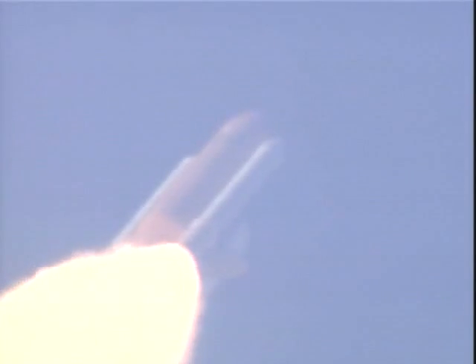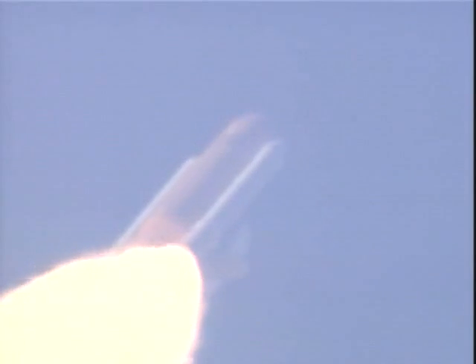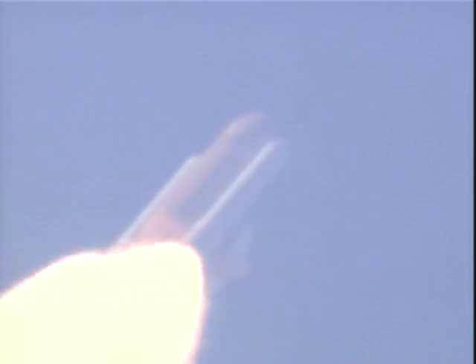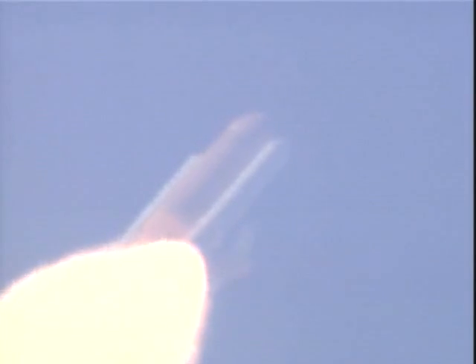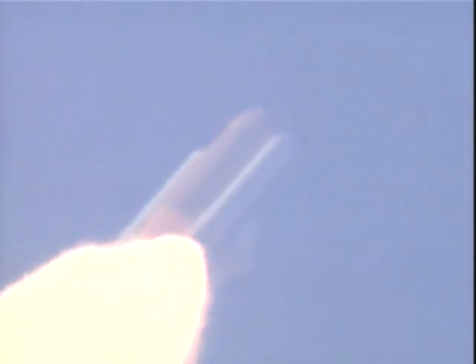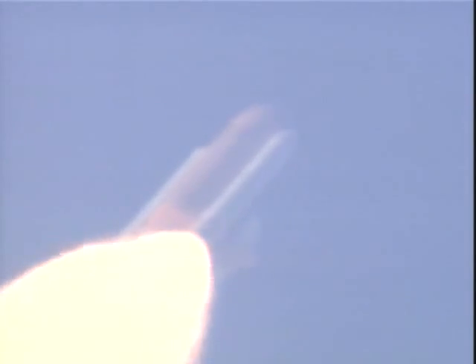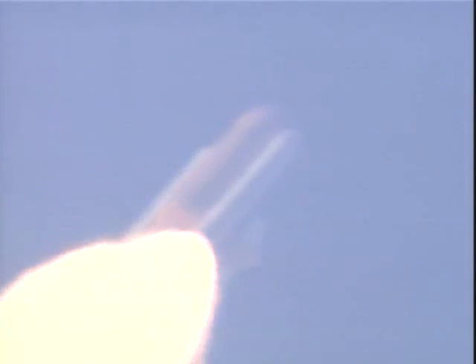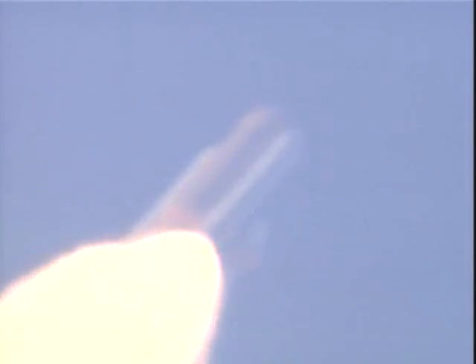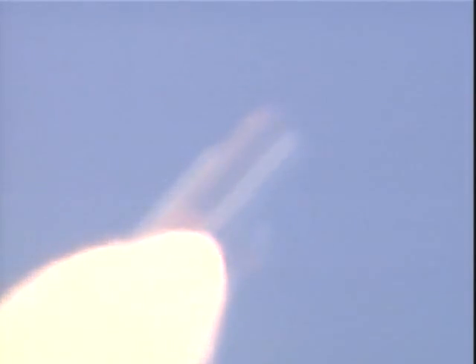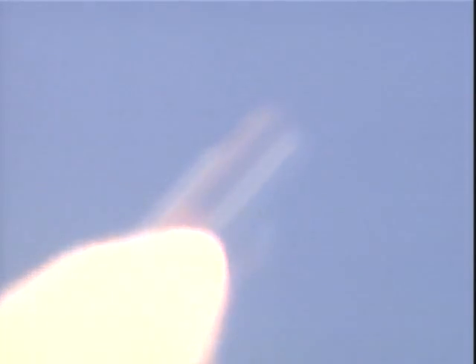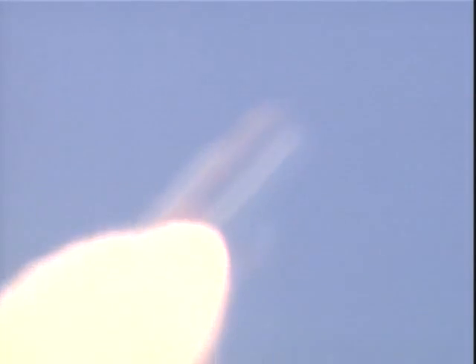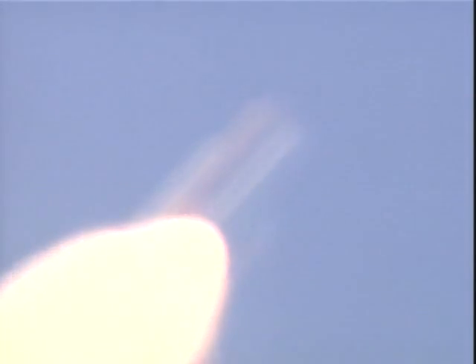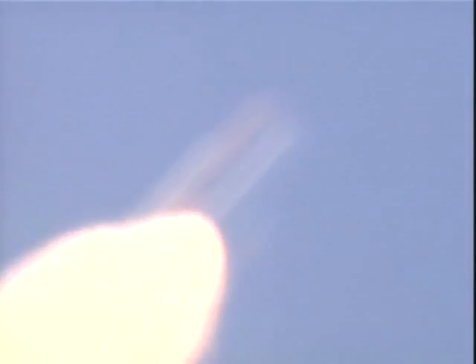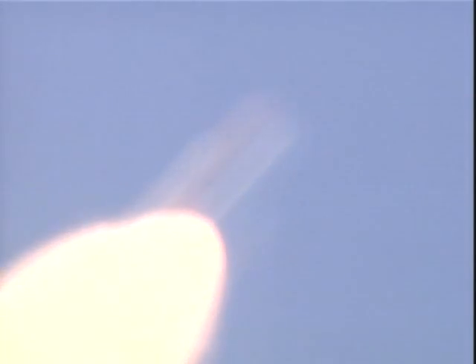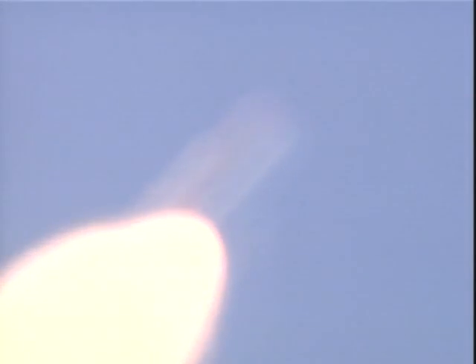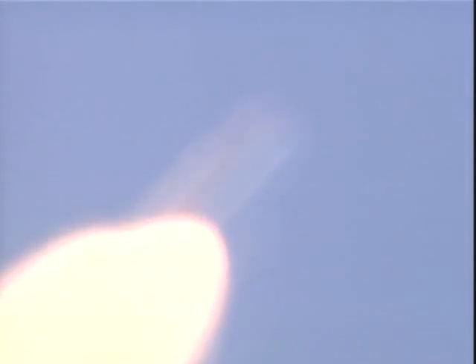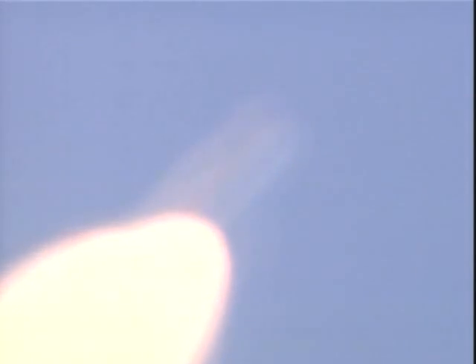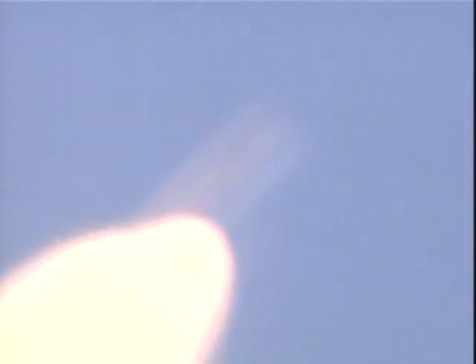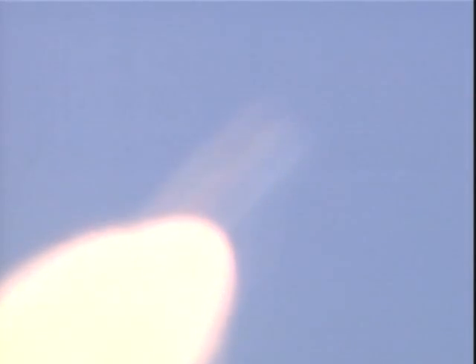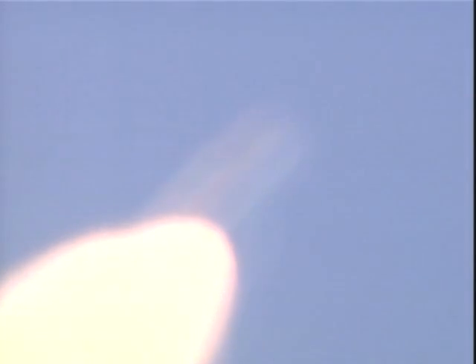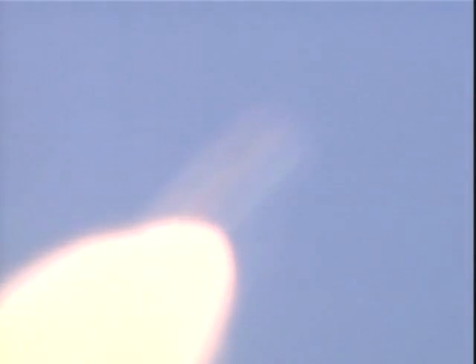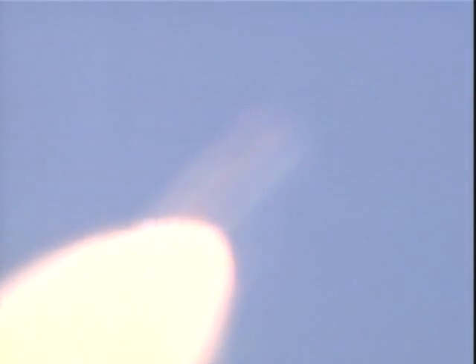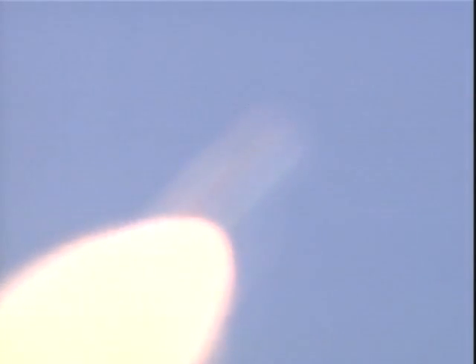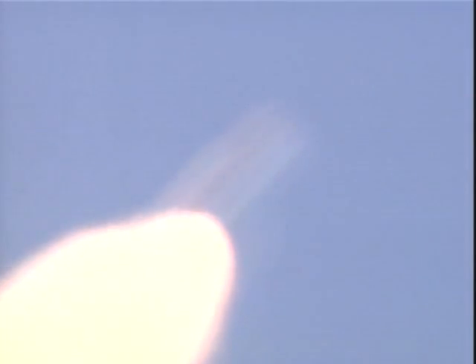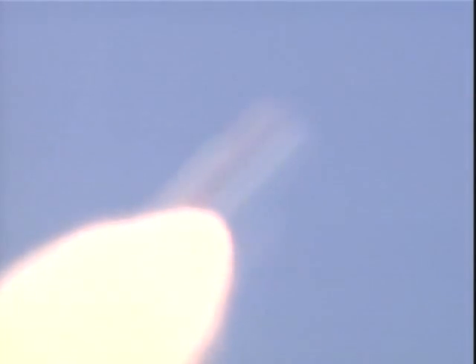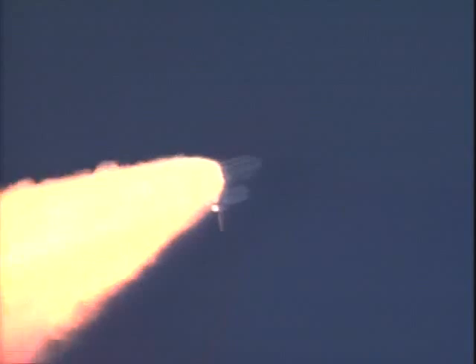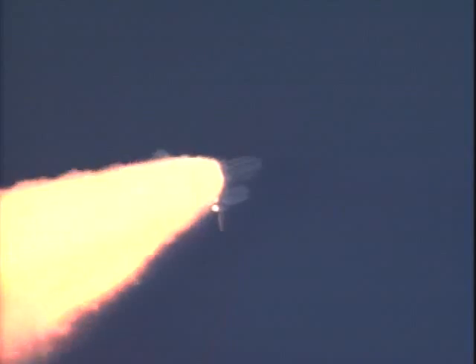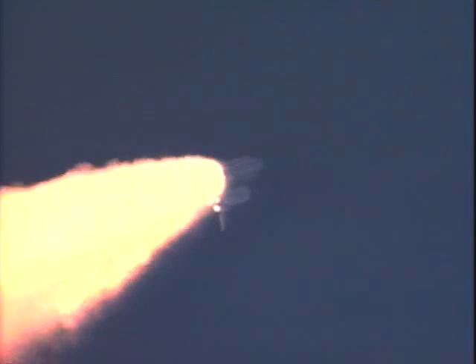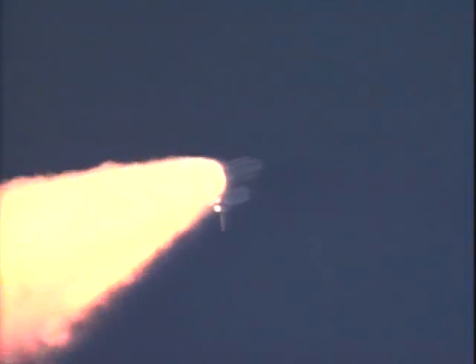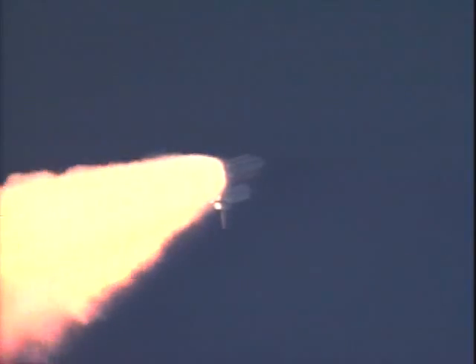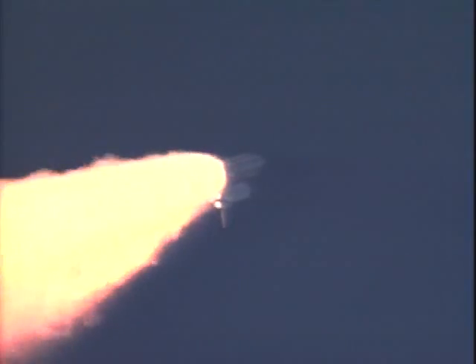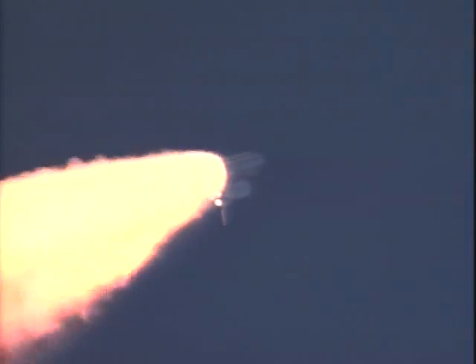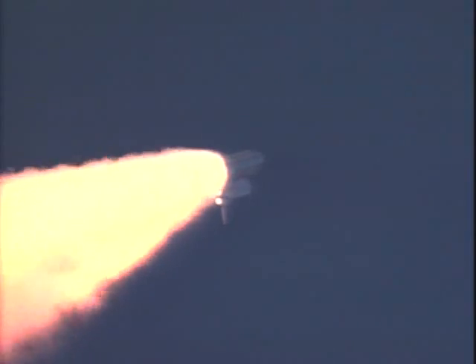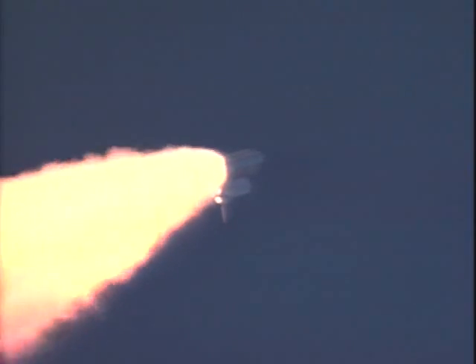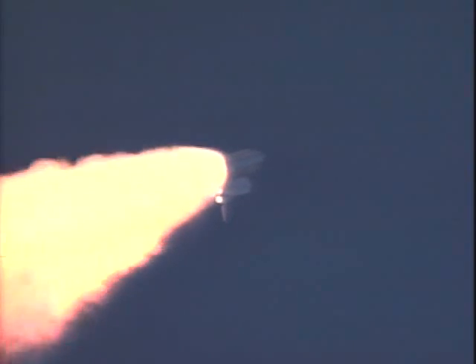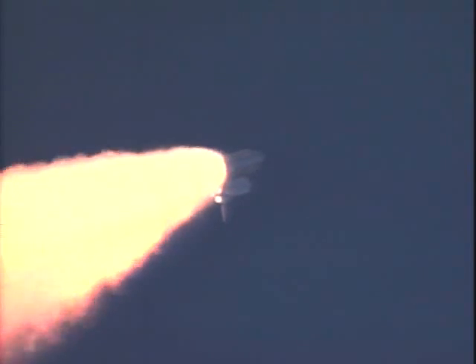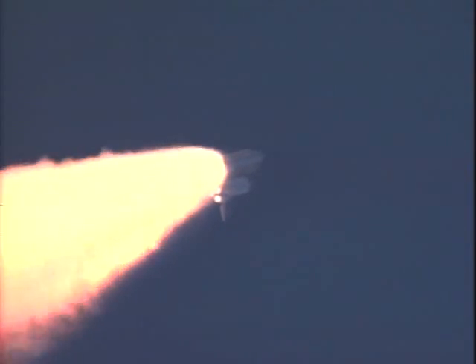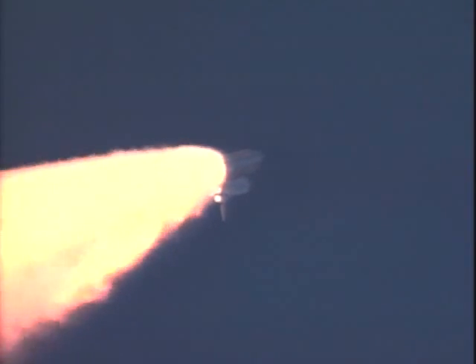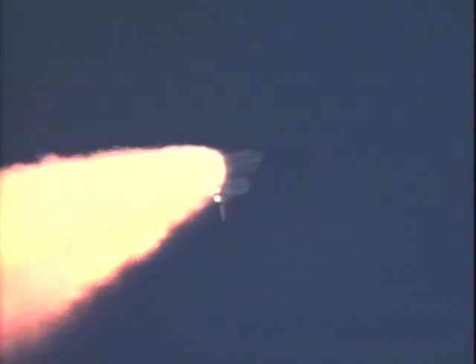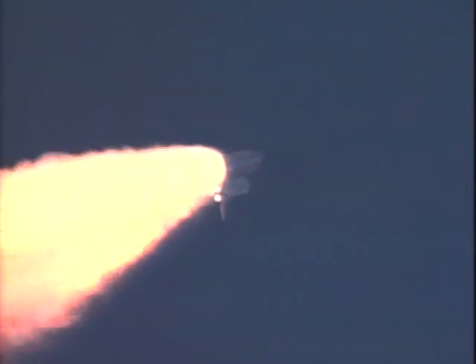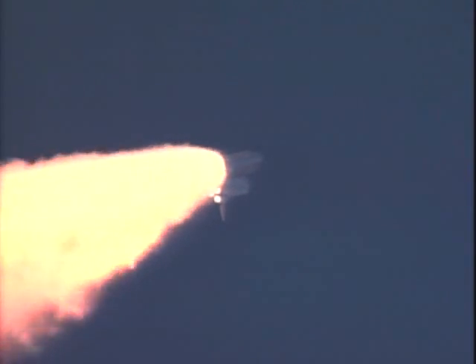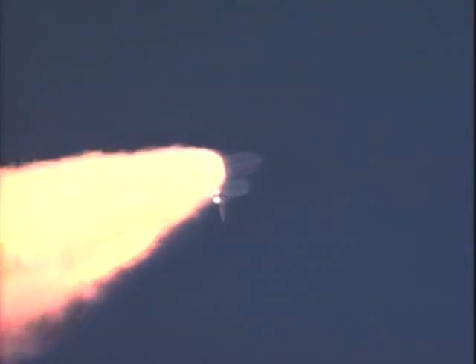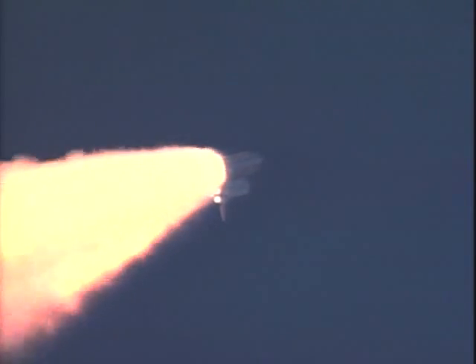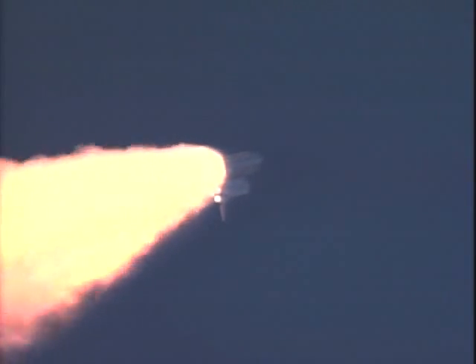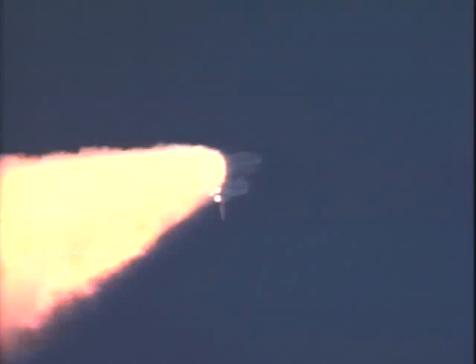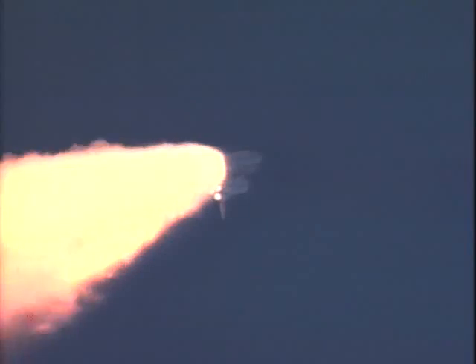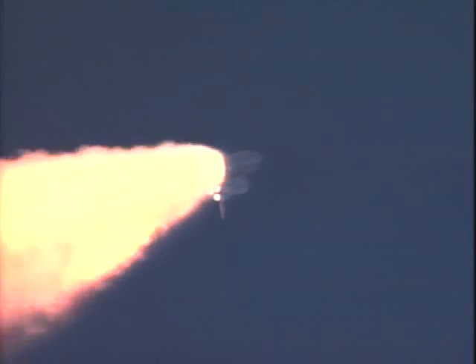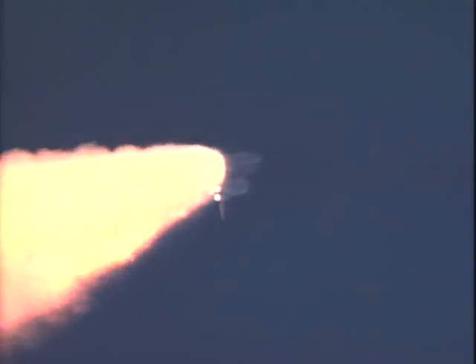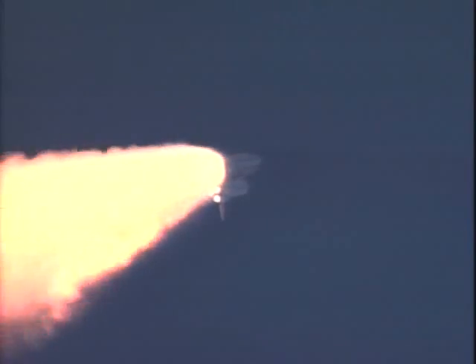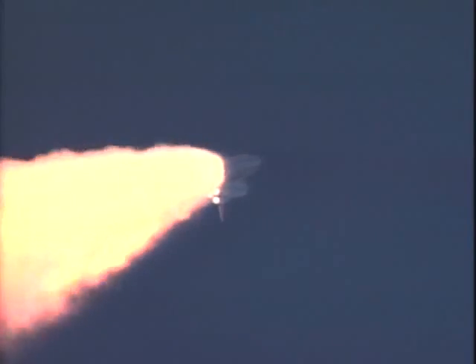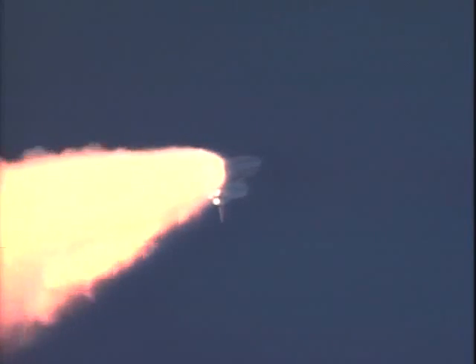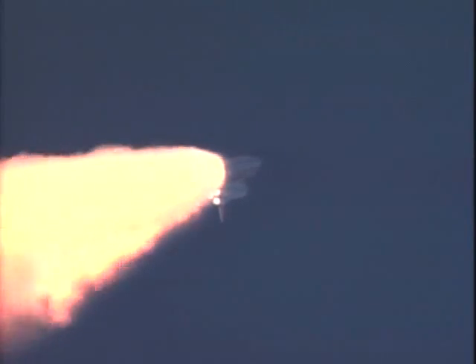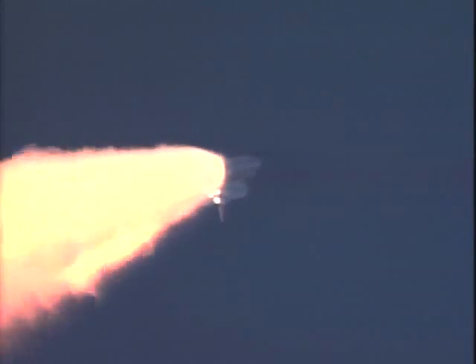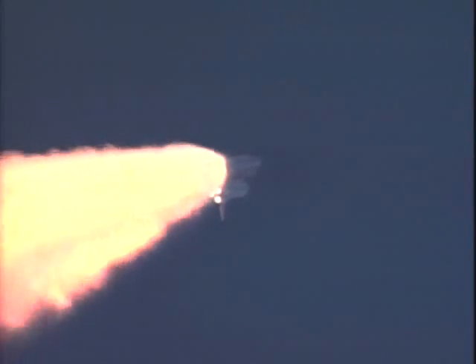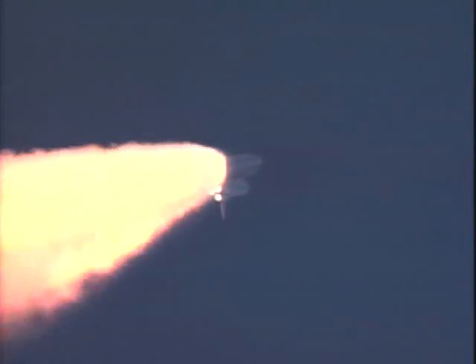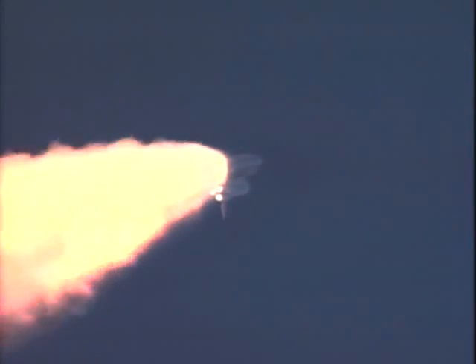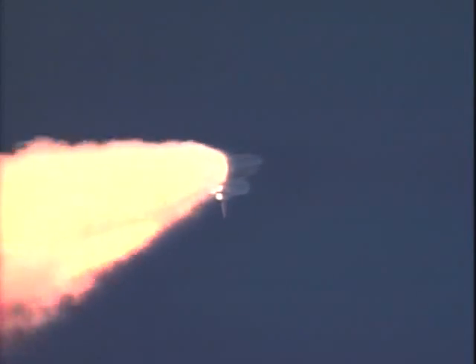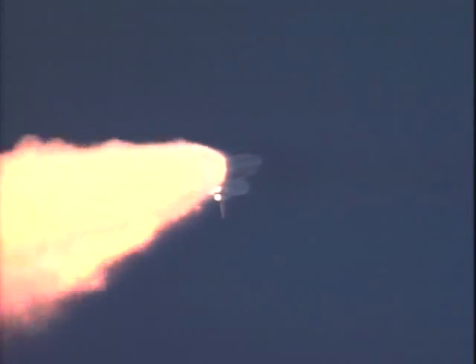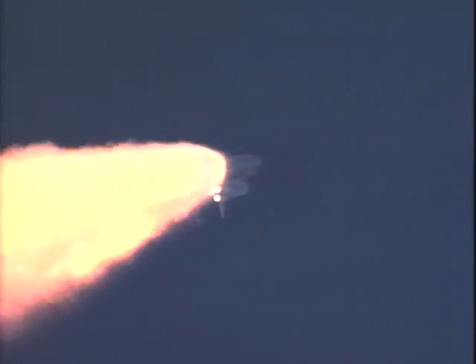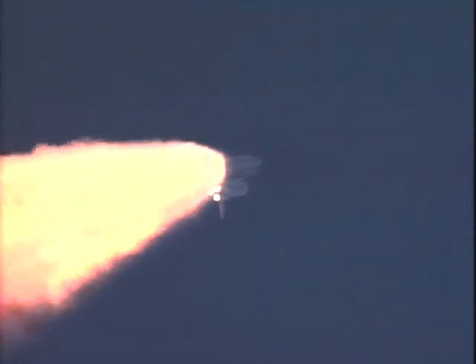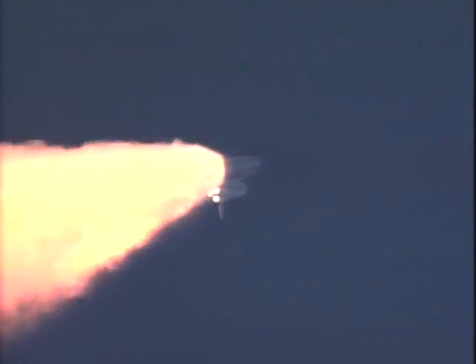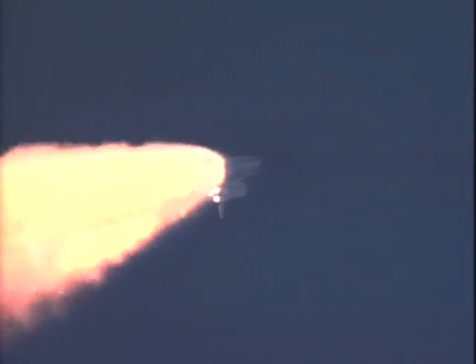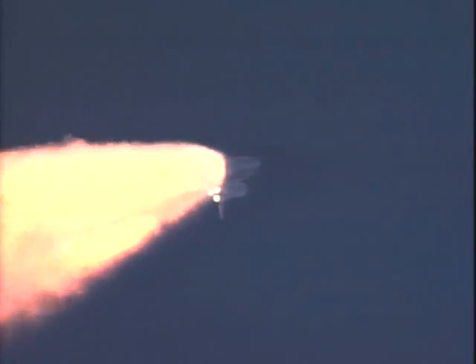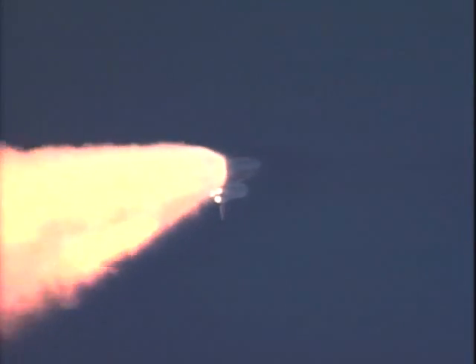The new Expedition 5 crew — Commander Valerie Korzun and Flight Engineers Peggy Whitson and Sergey Treschov — are seated down on the mid-deck.